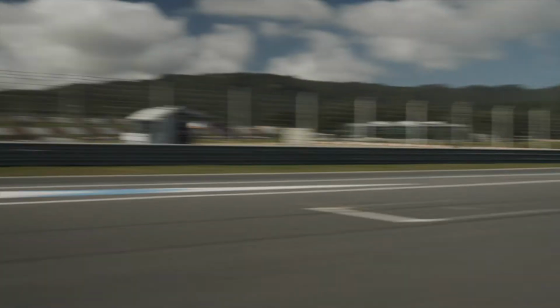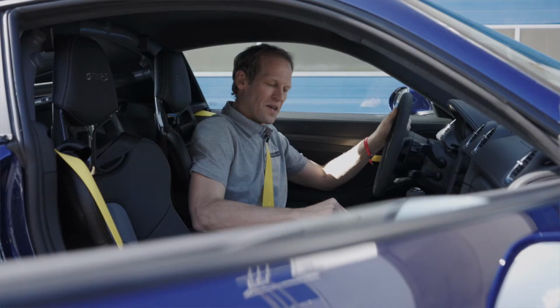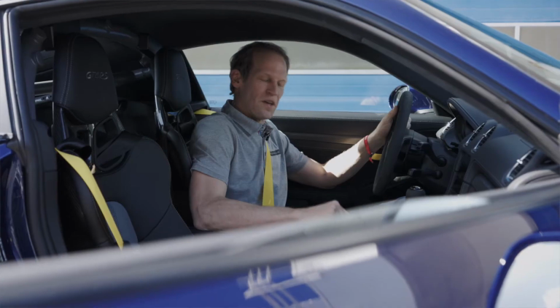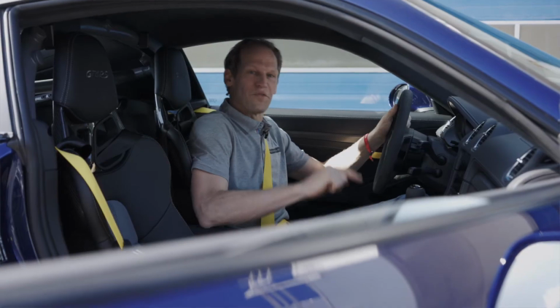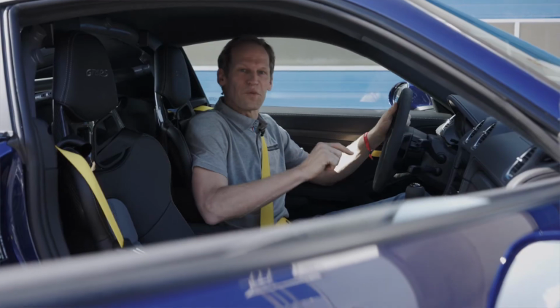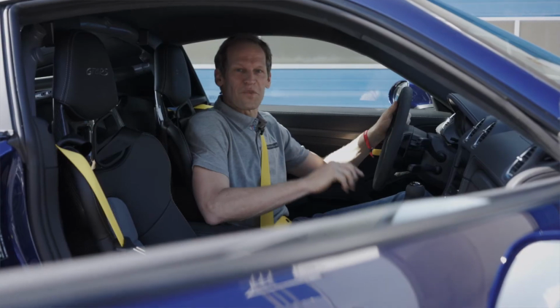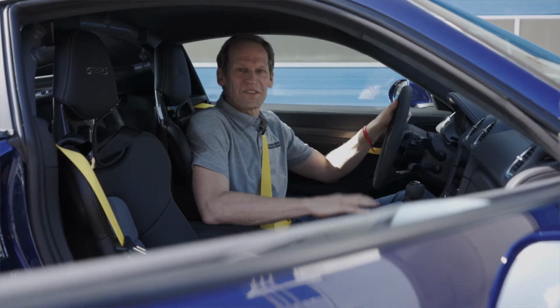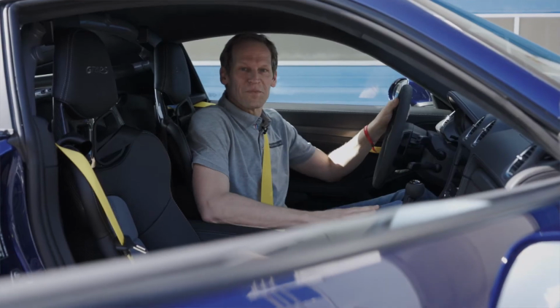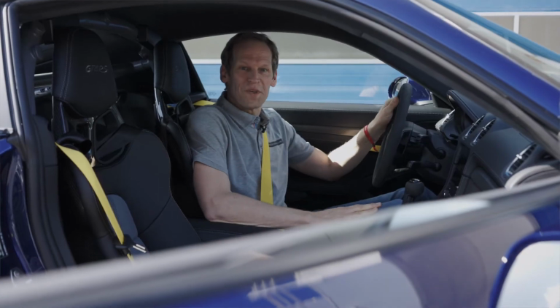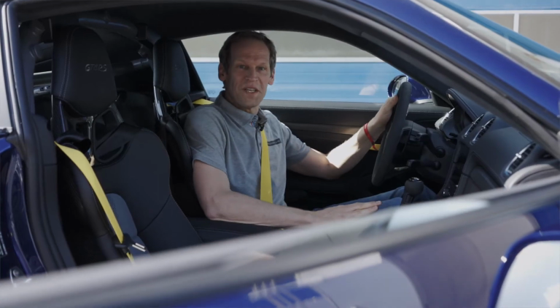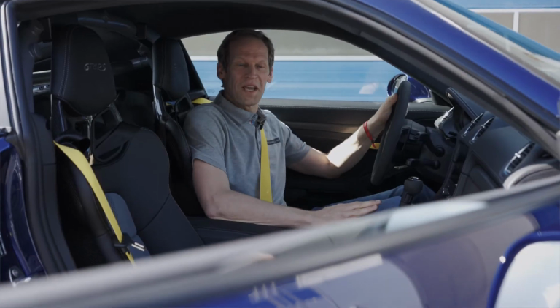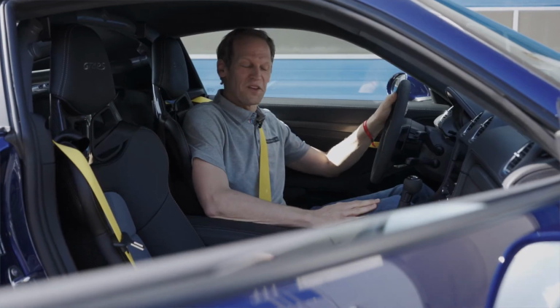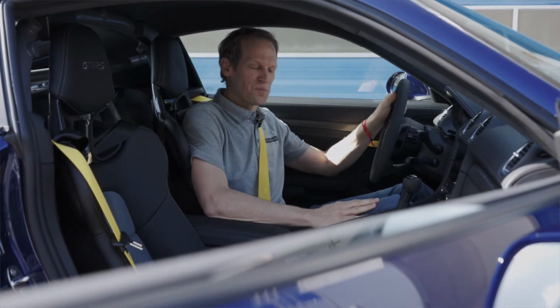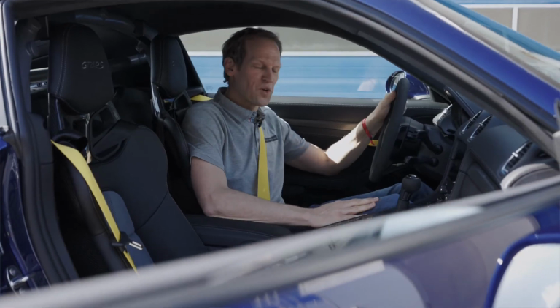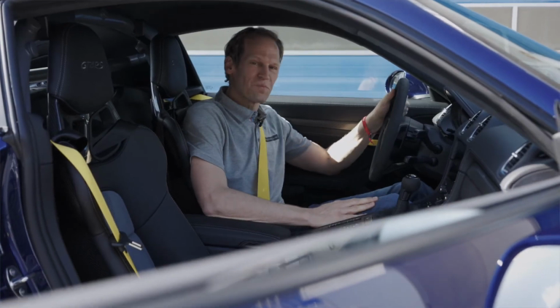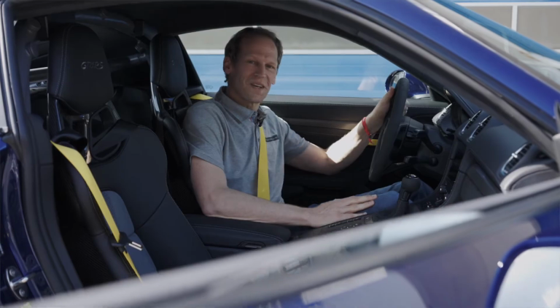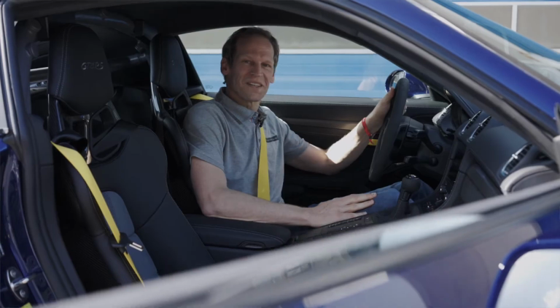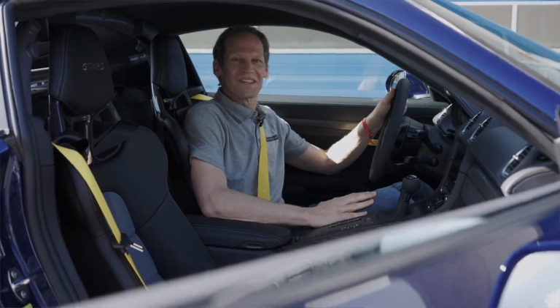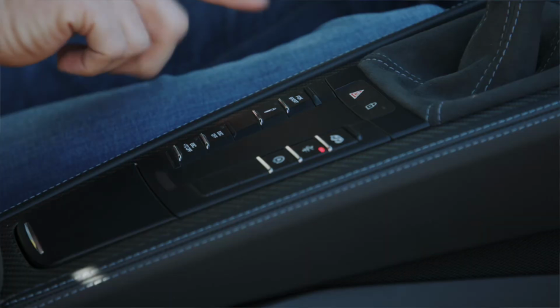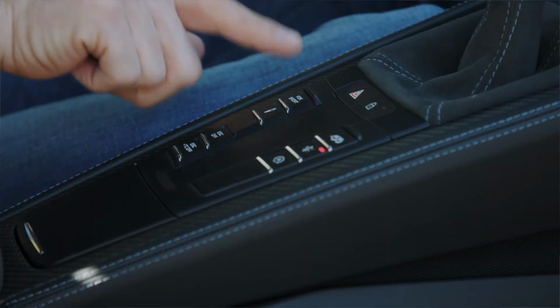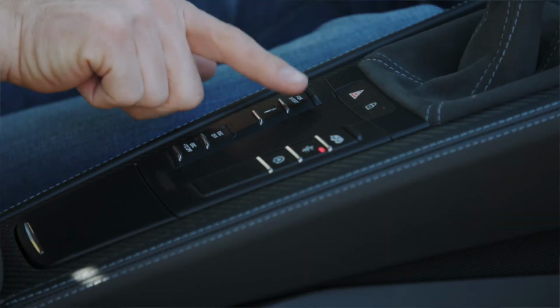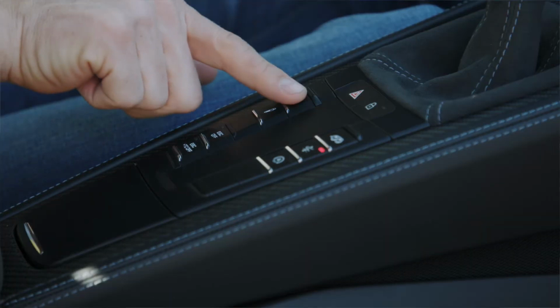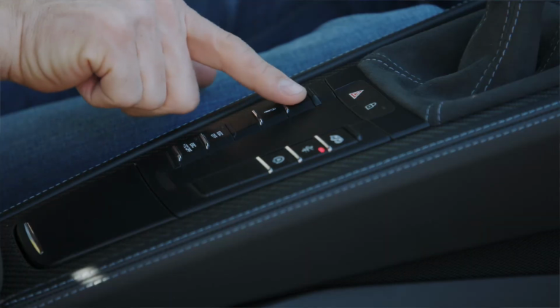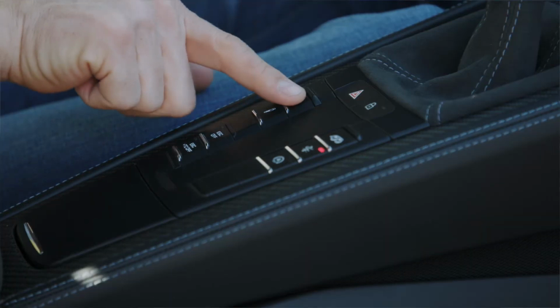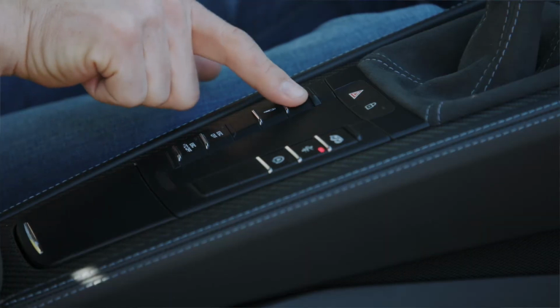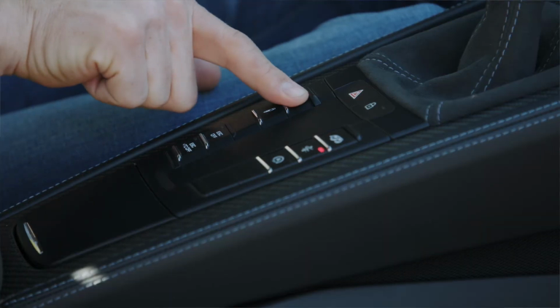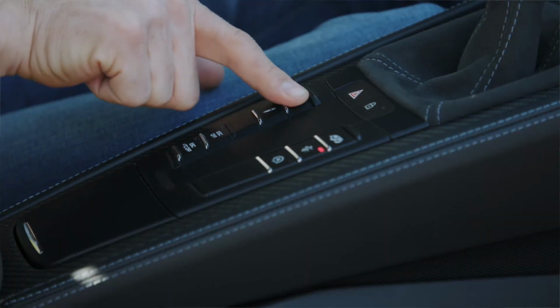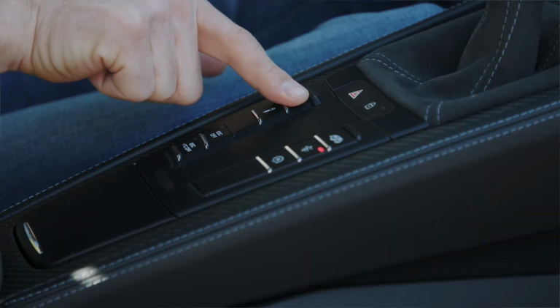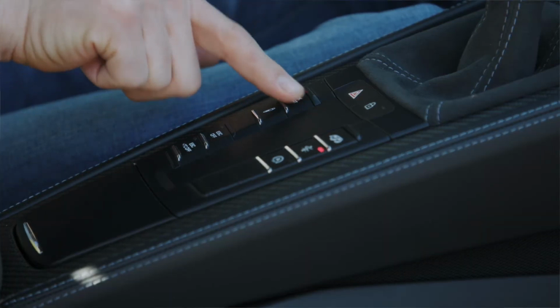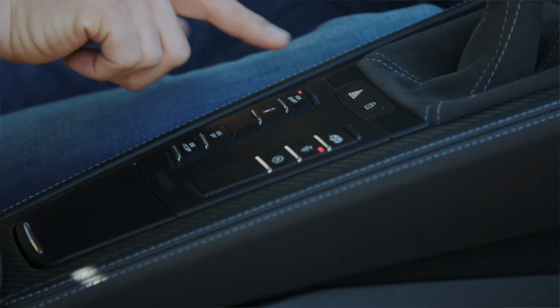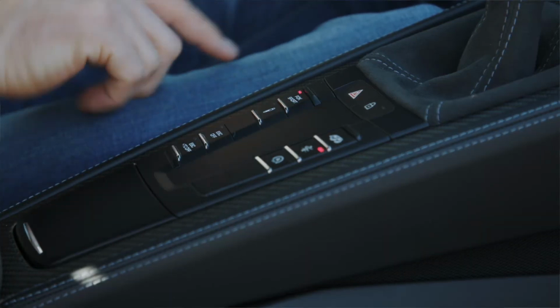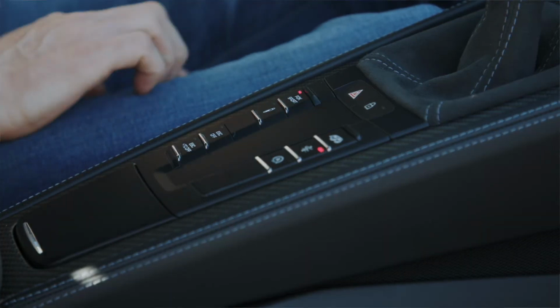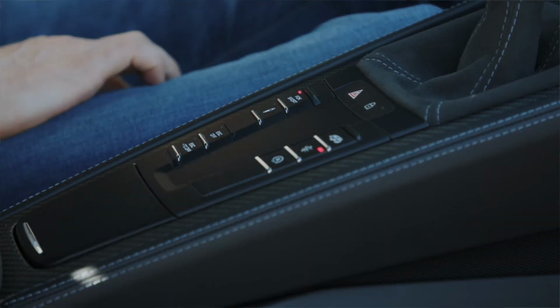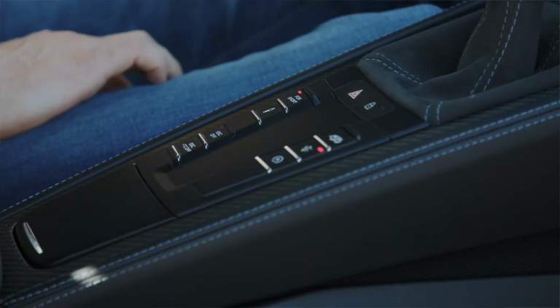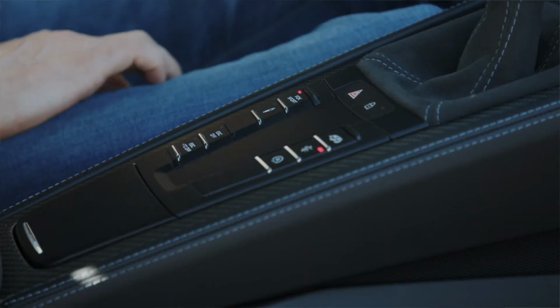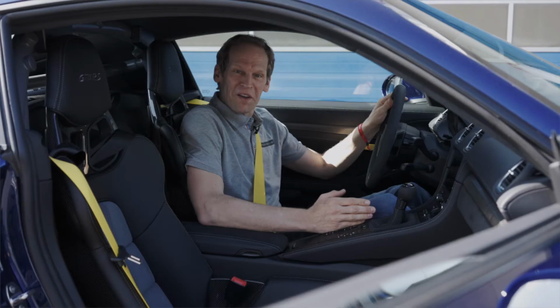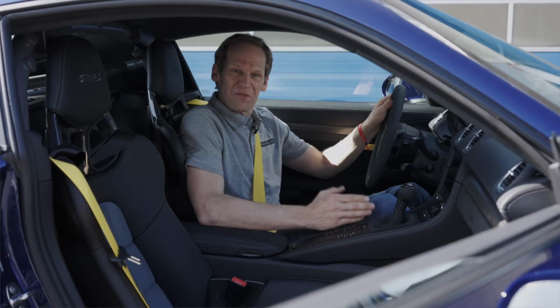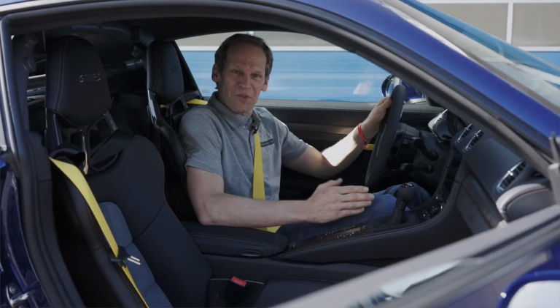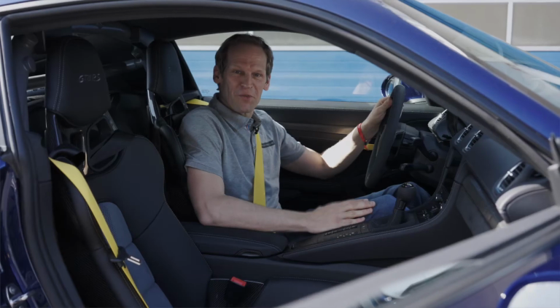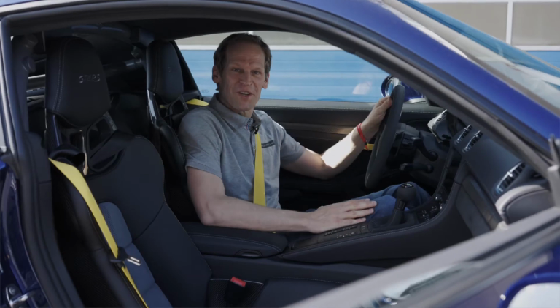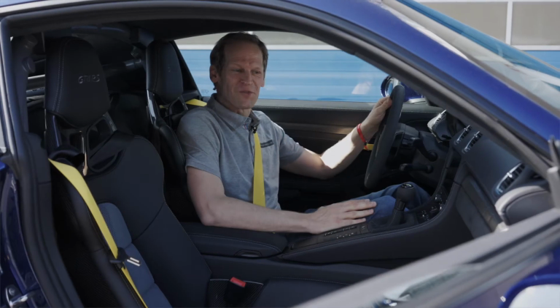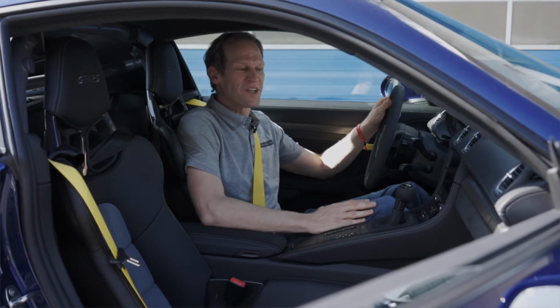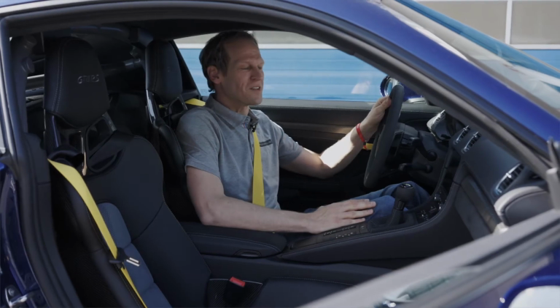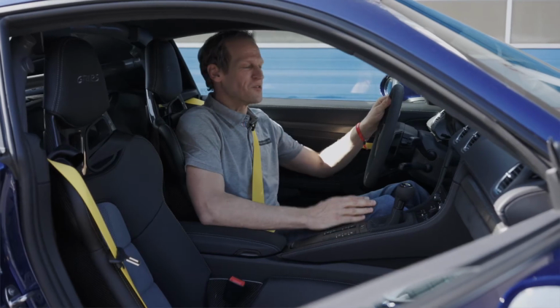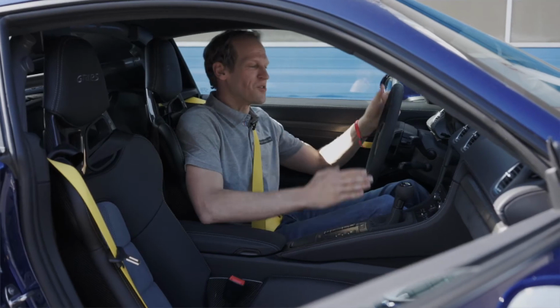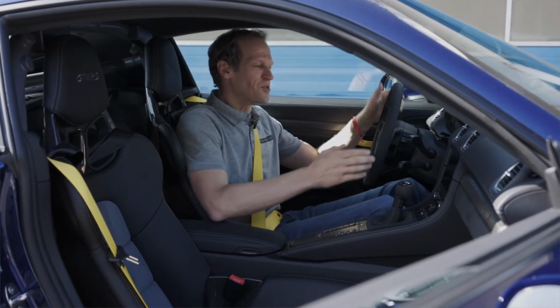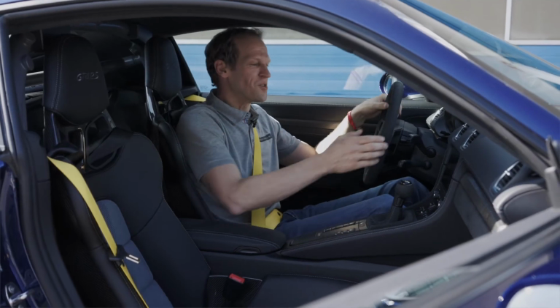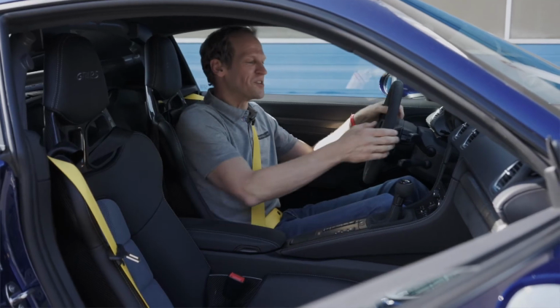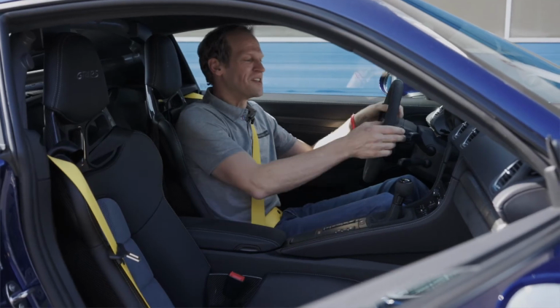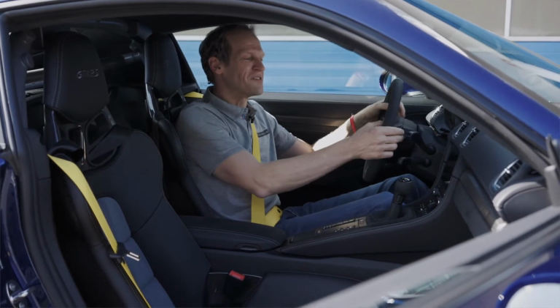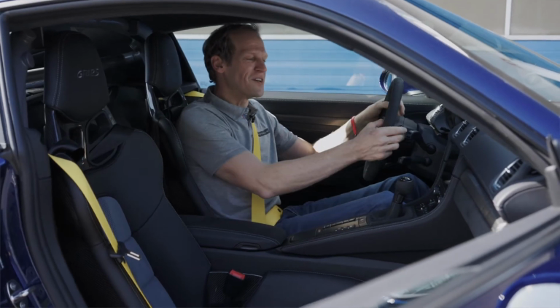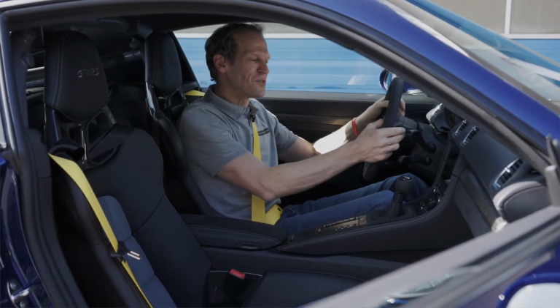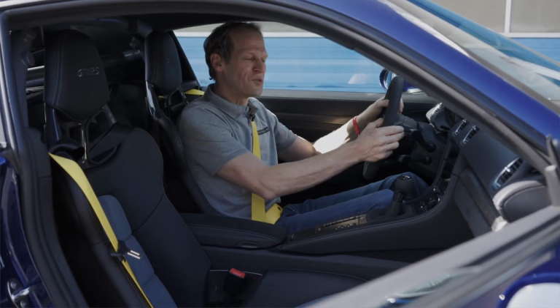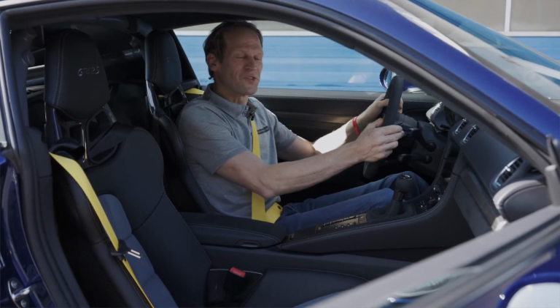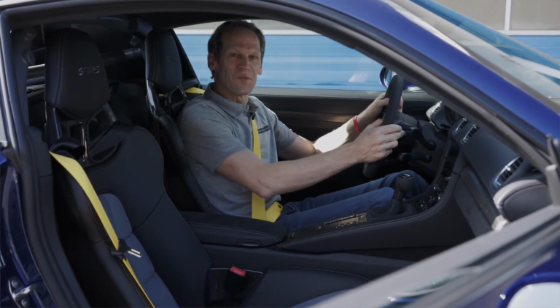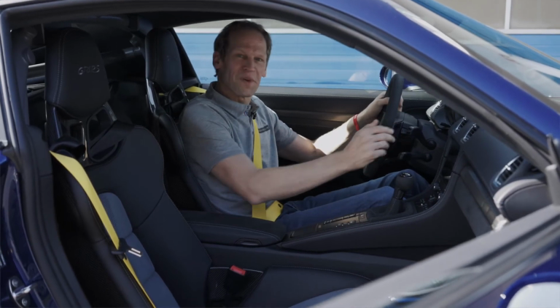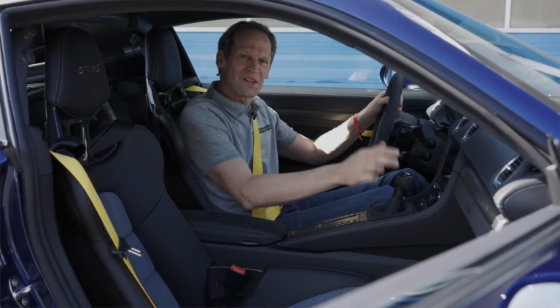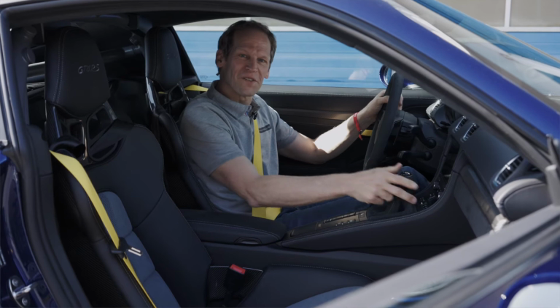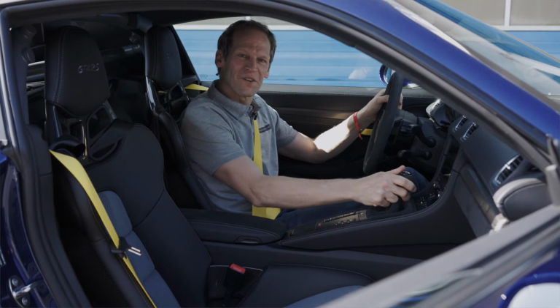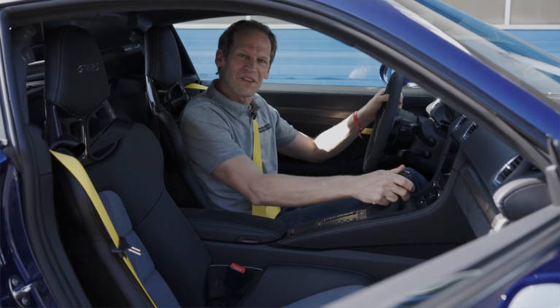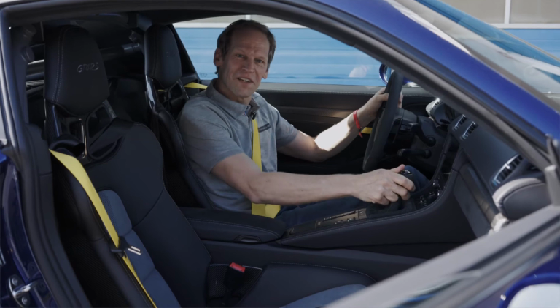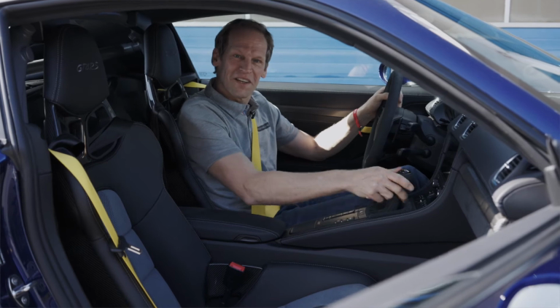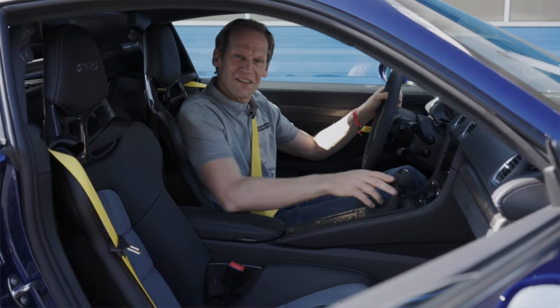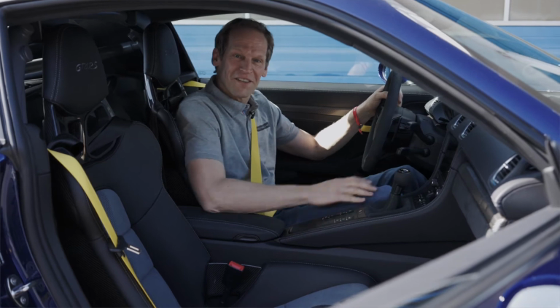If you press the PDK sport button, up and down shifts are optimized for the racetrack so you don't even have to use the pedals or the gear lever.